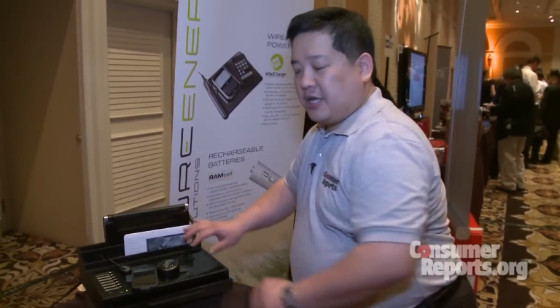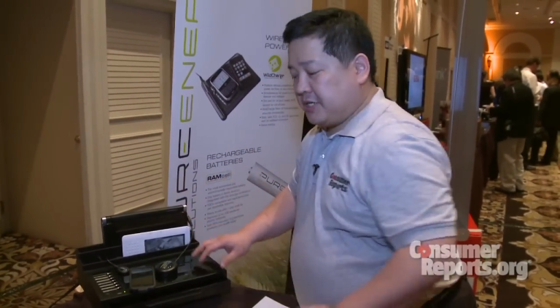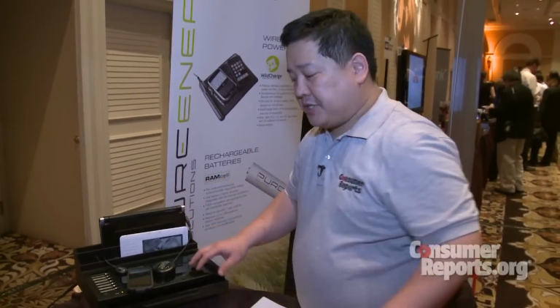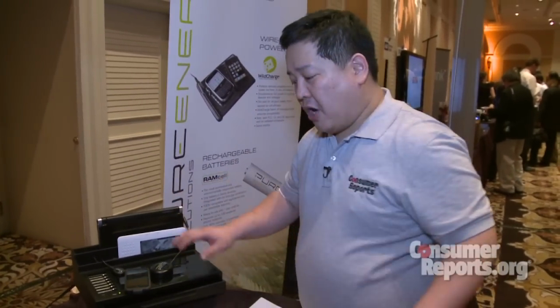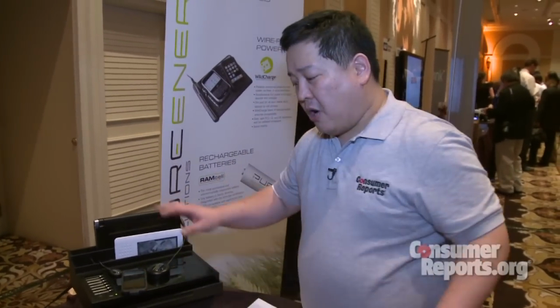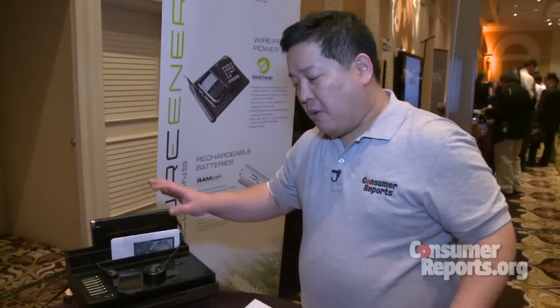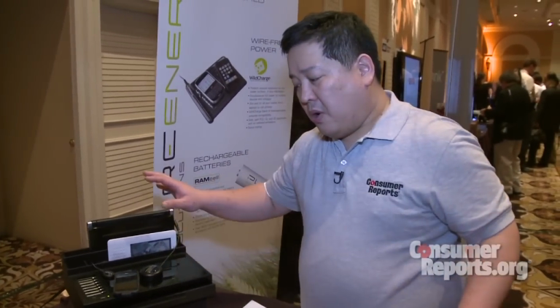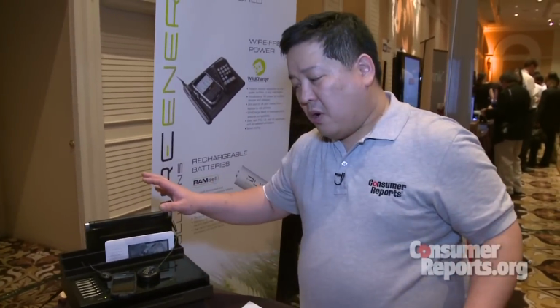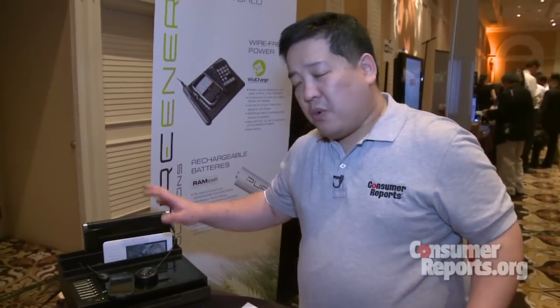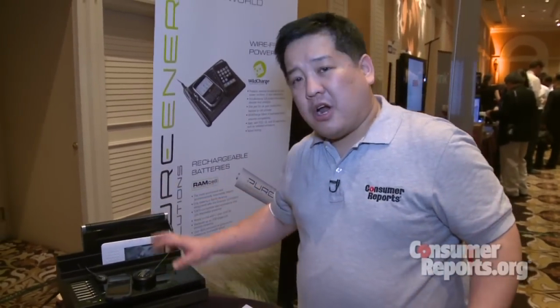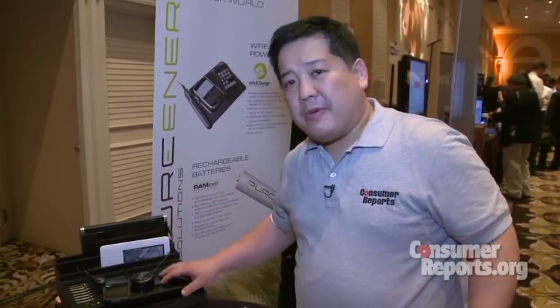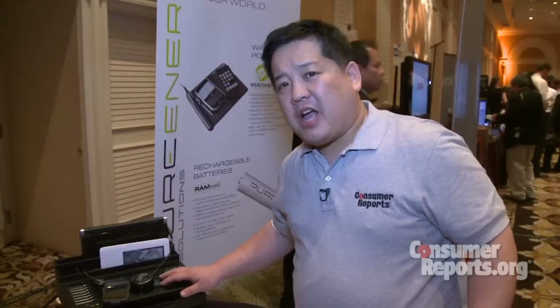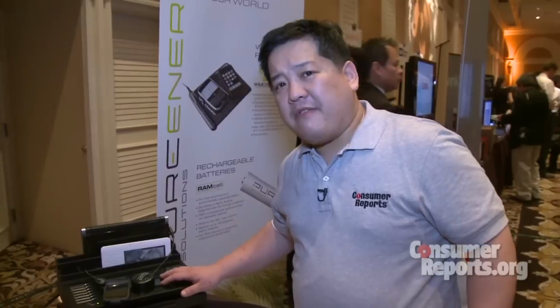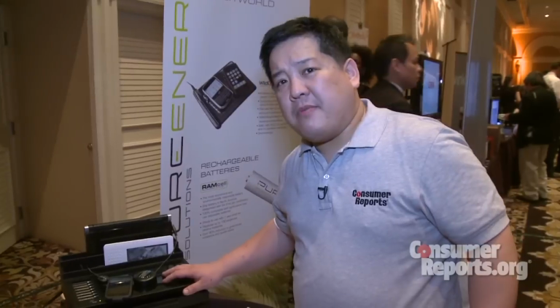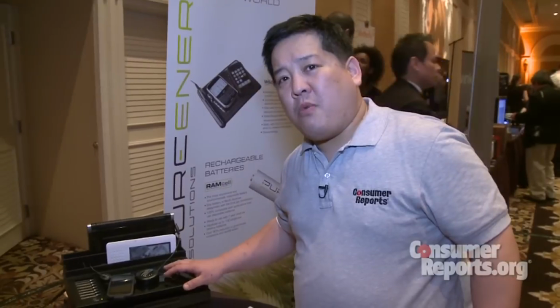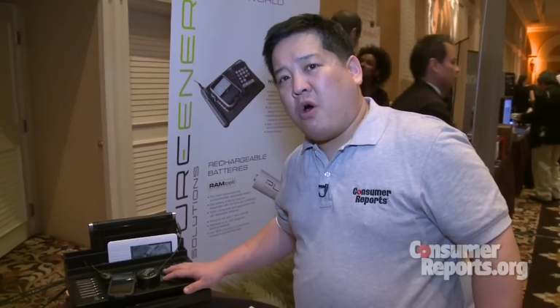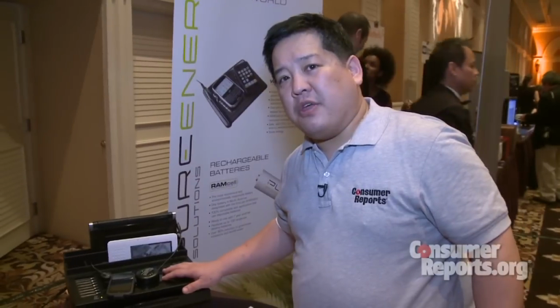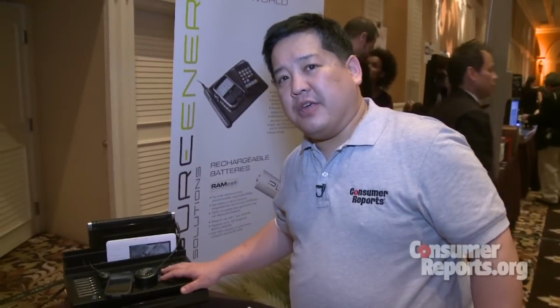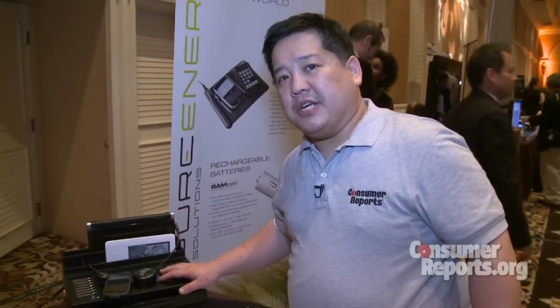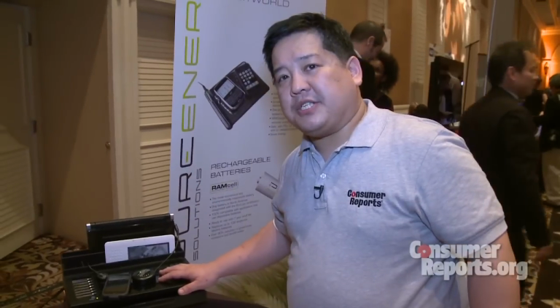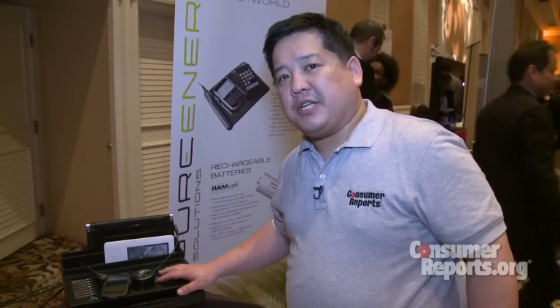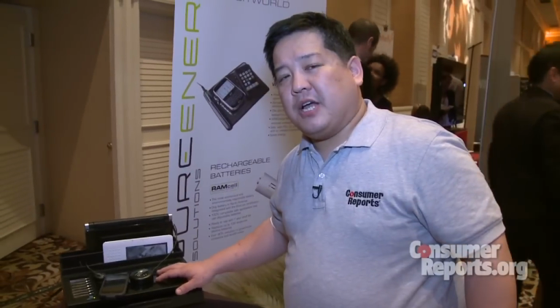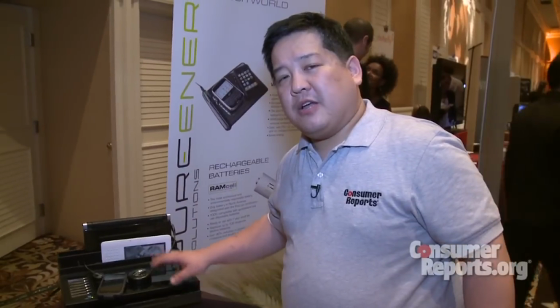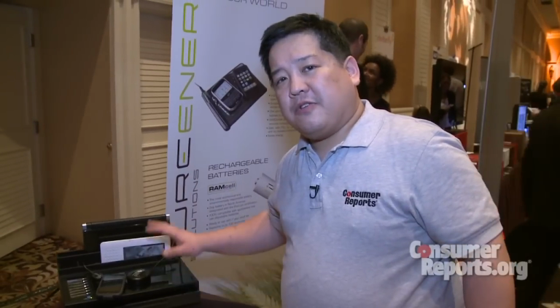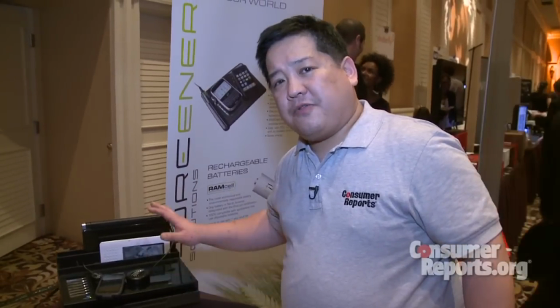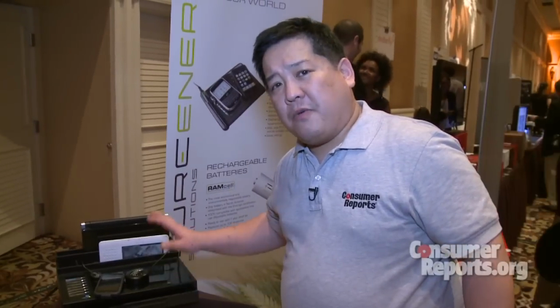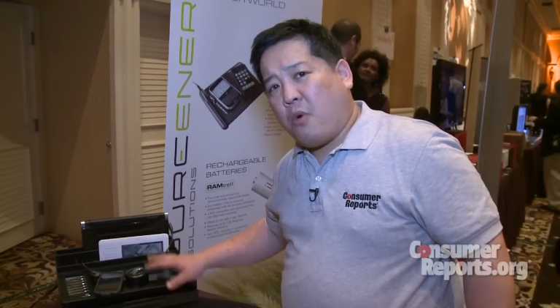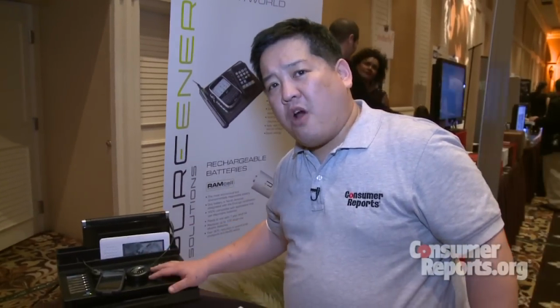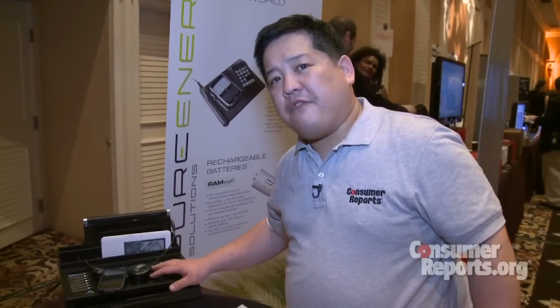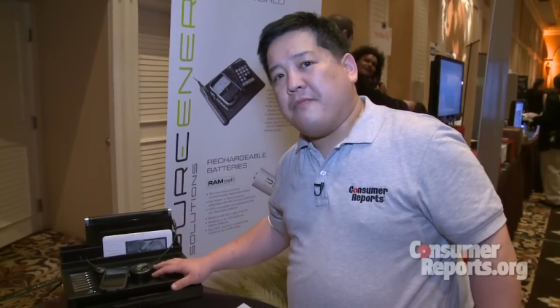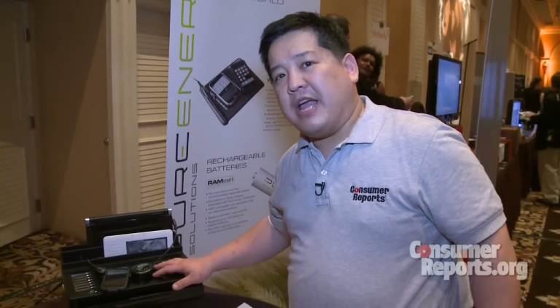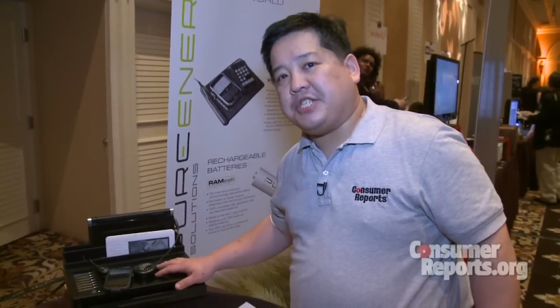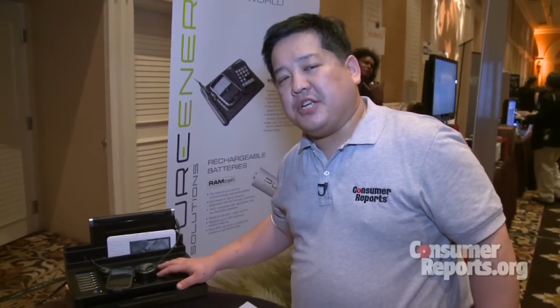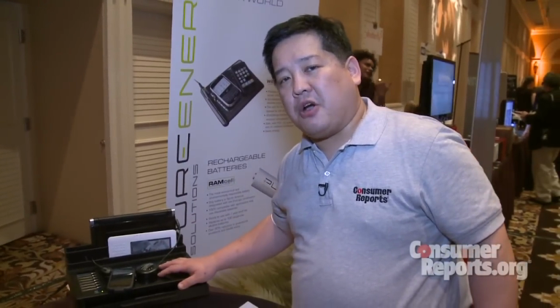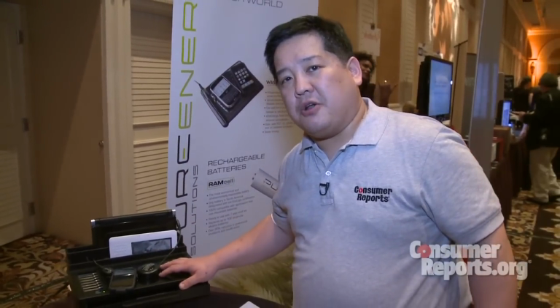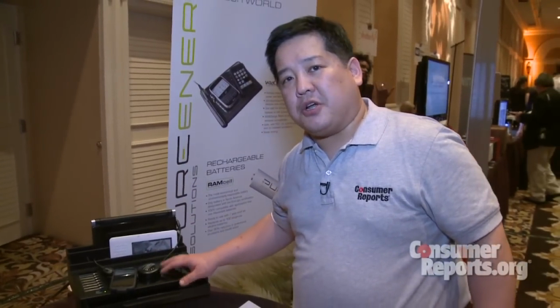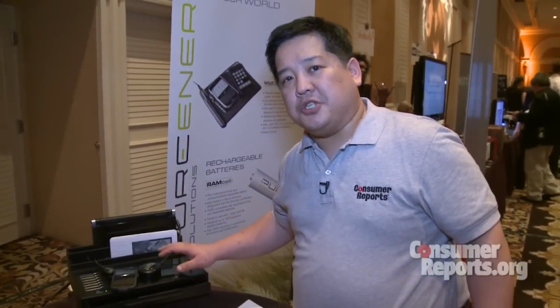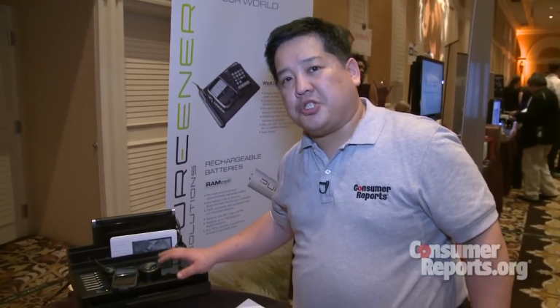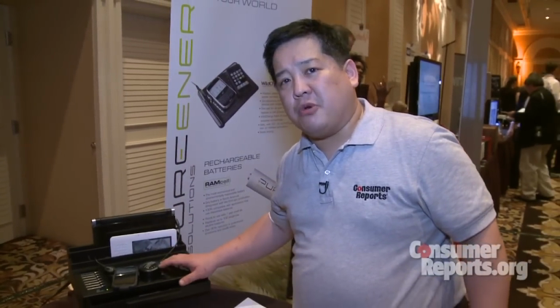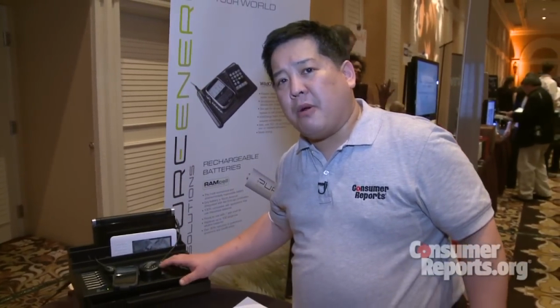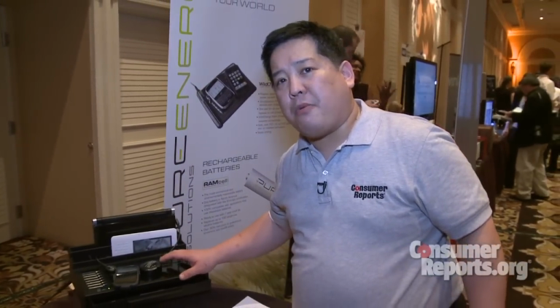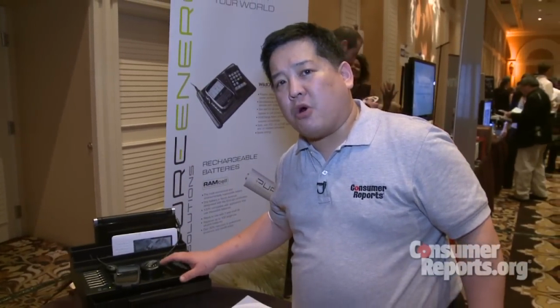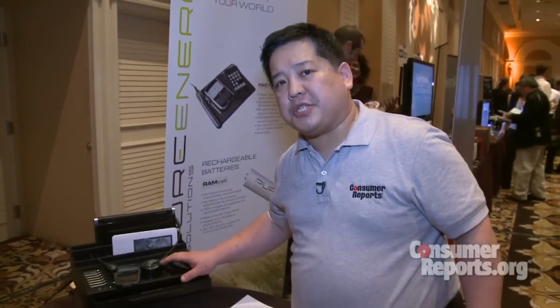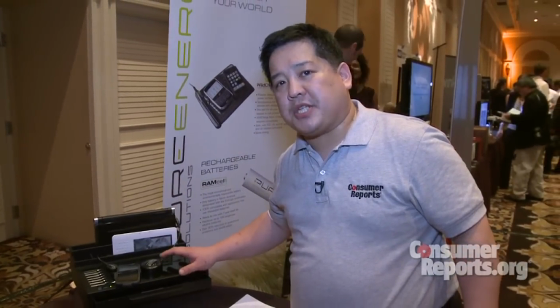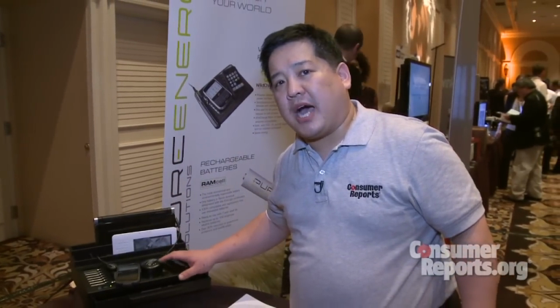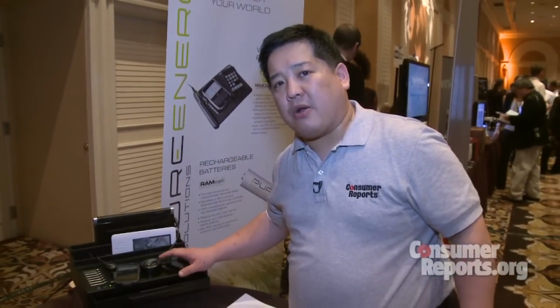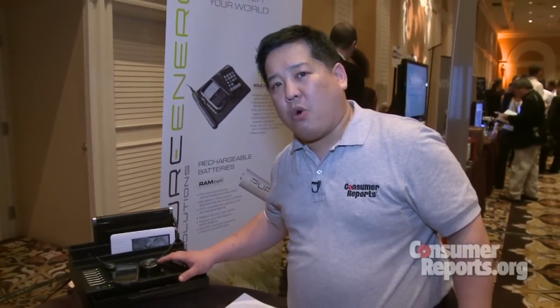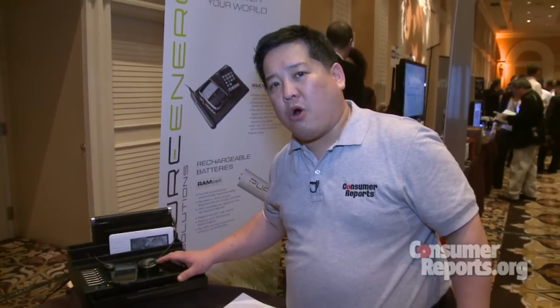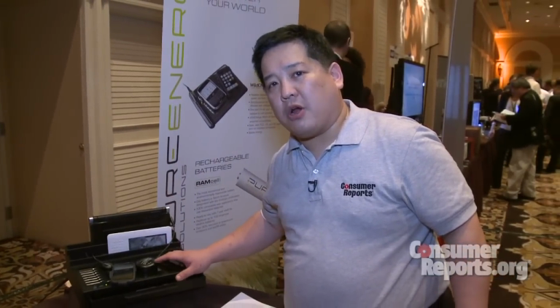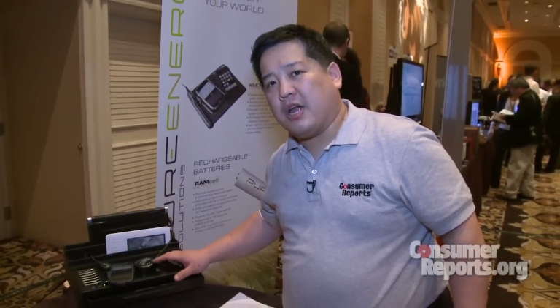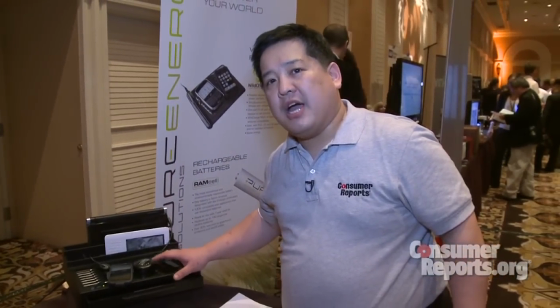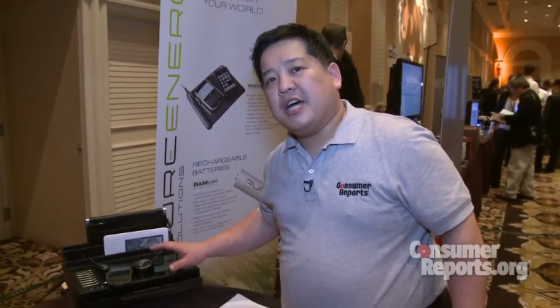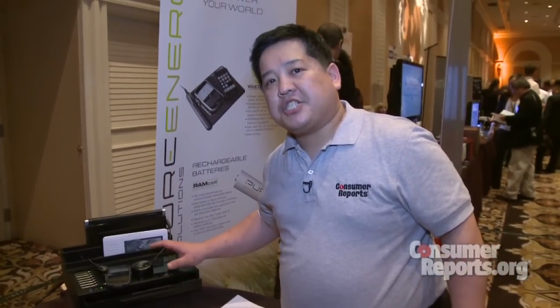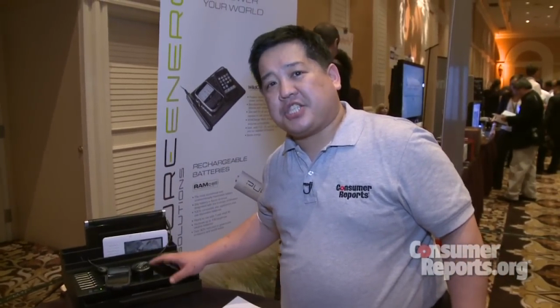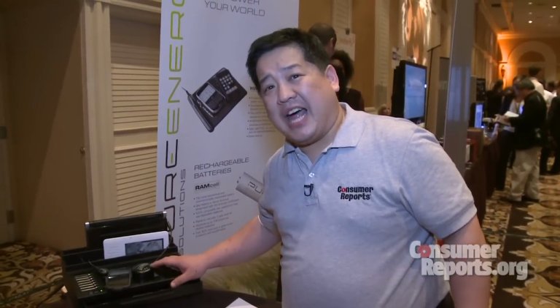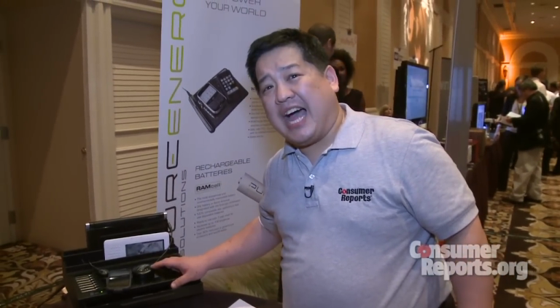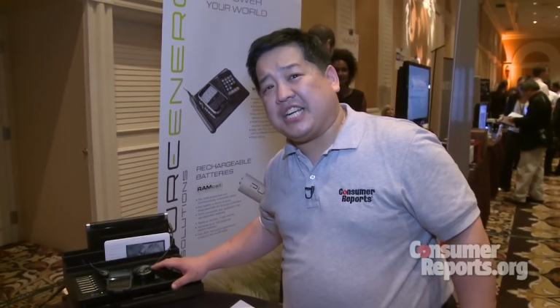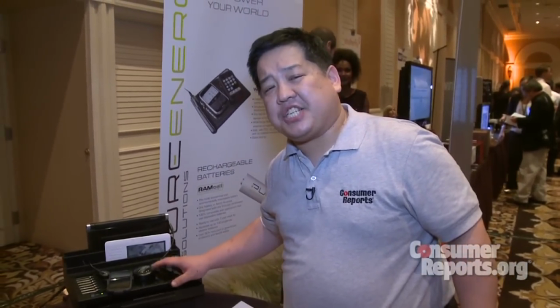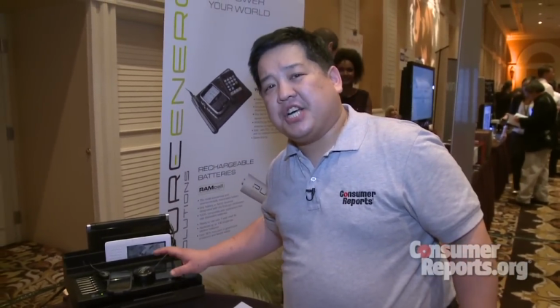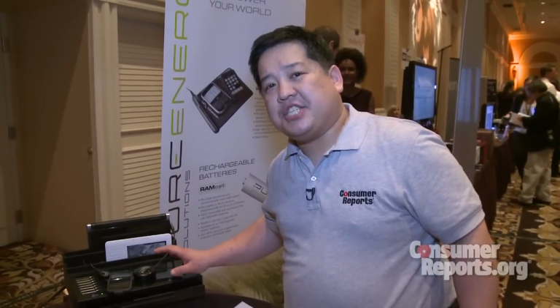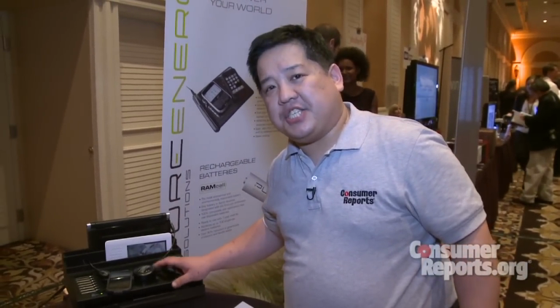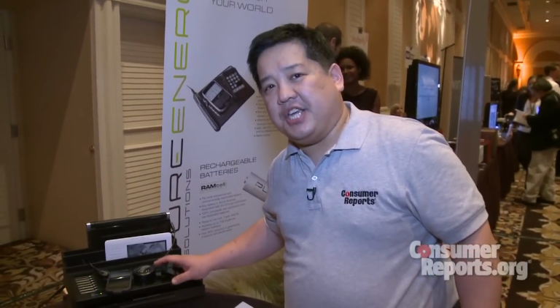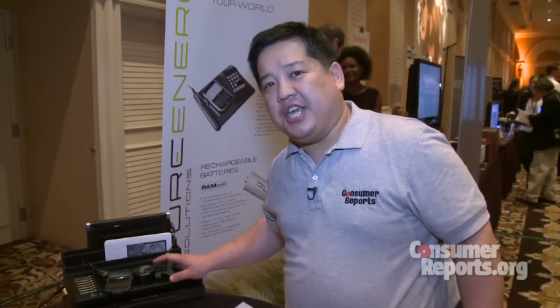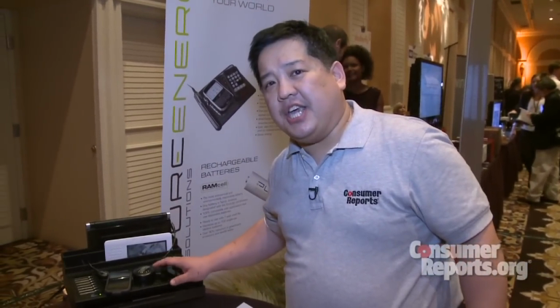So we're going to be covering more of this. For more information go to consumerreports.org/ces.